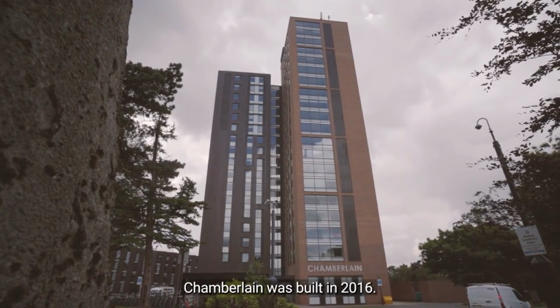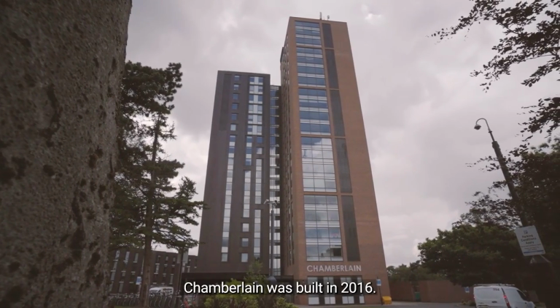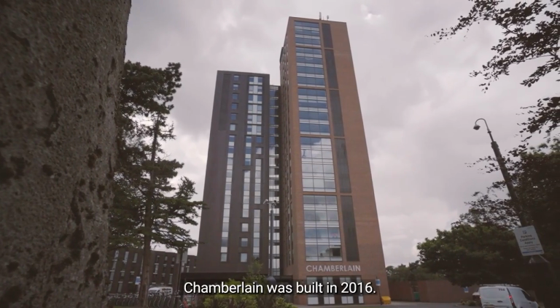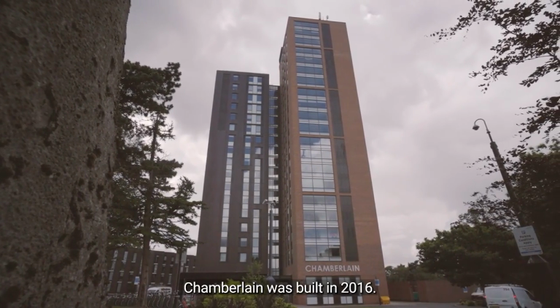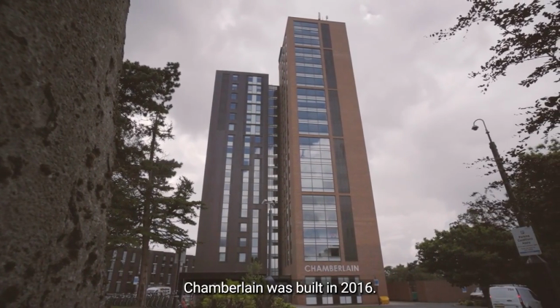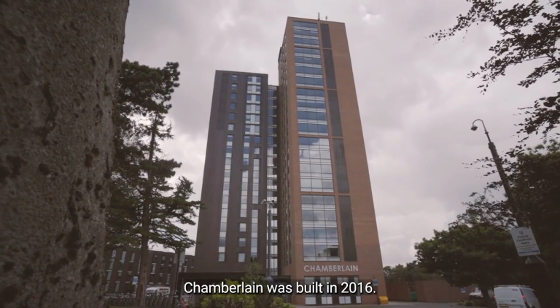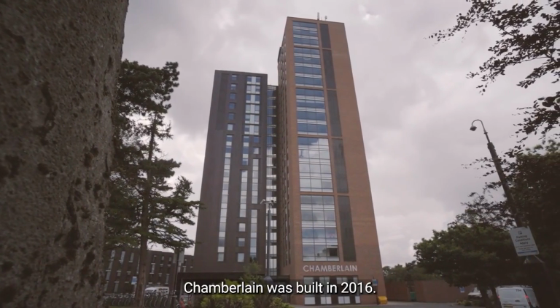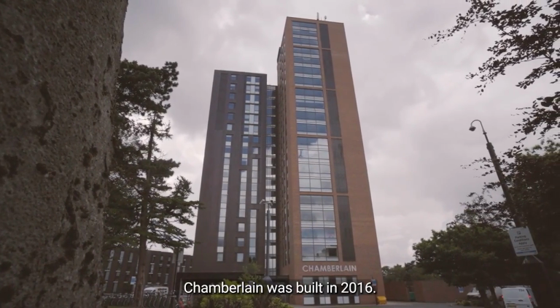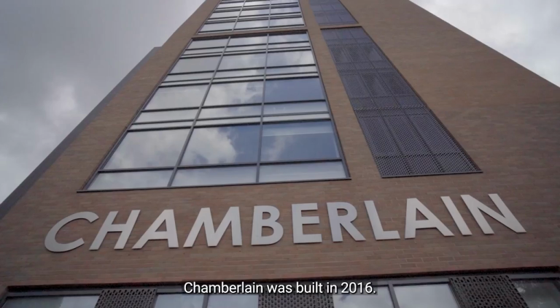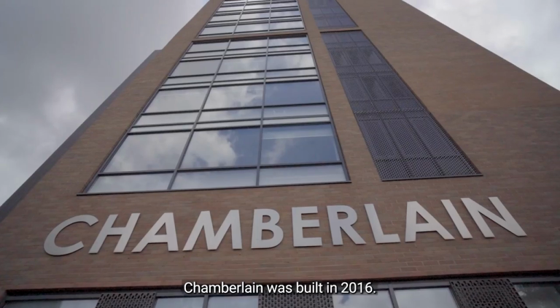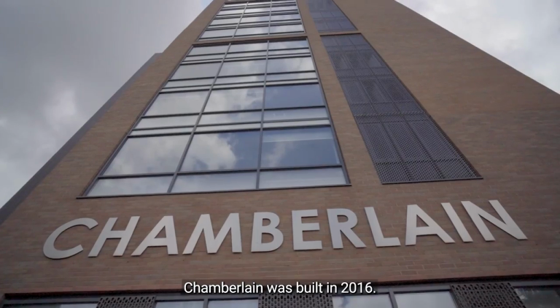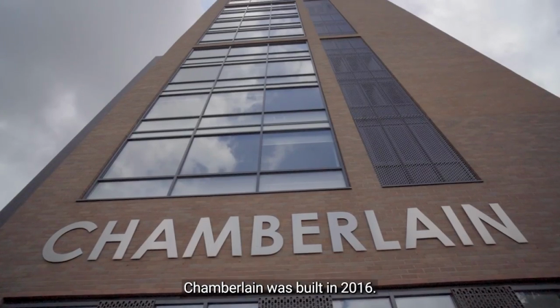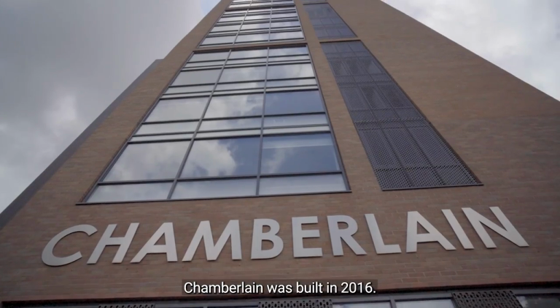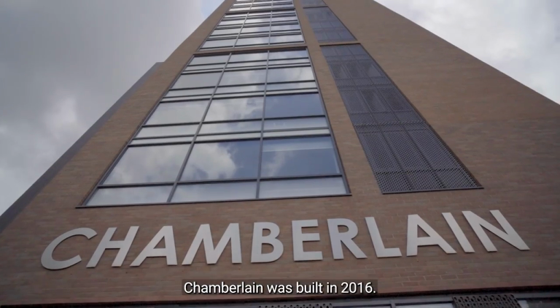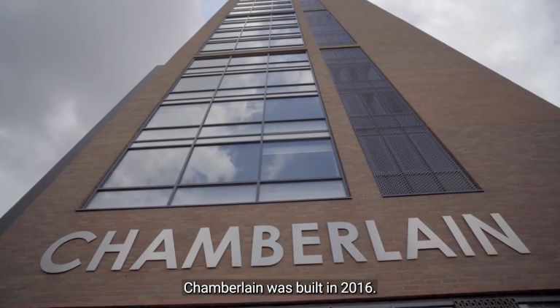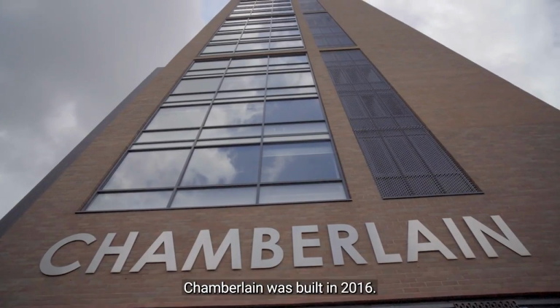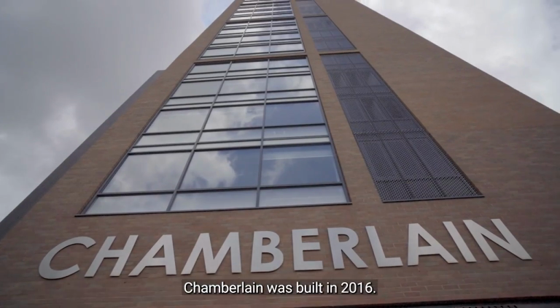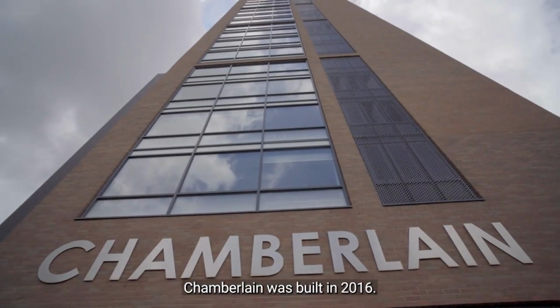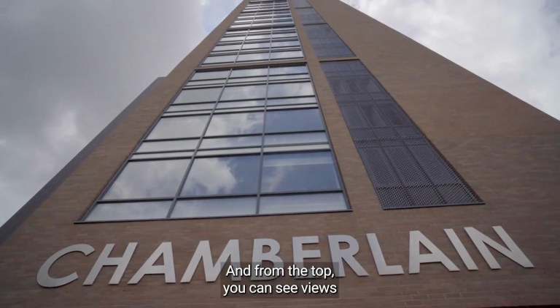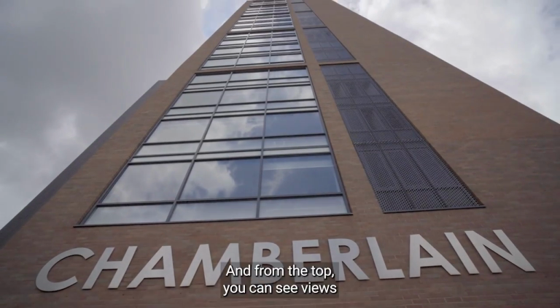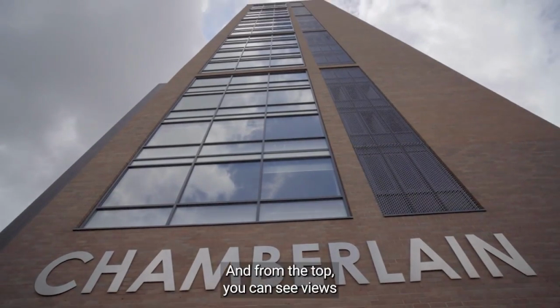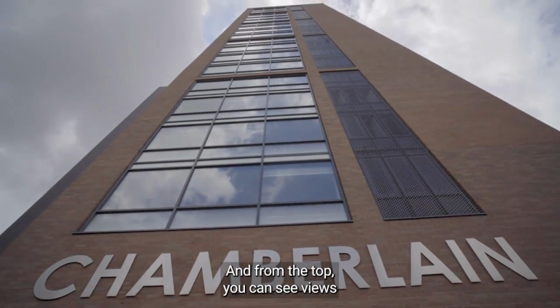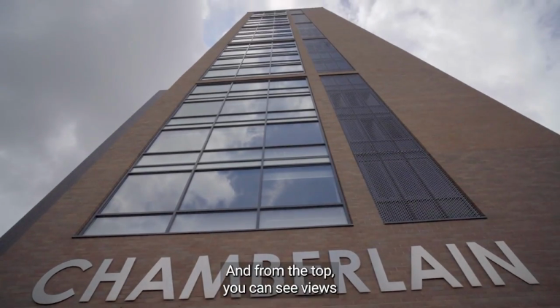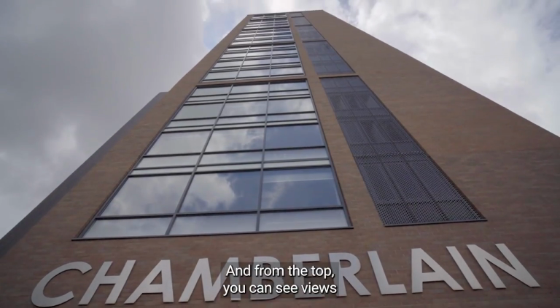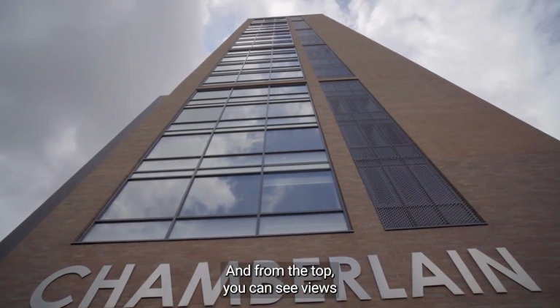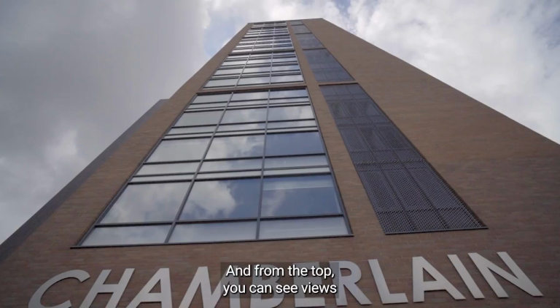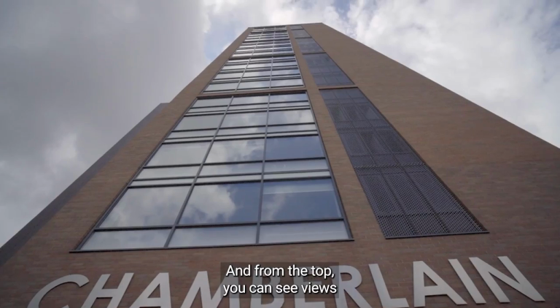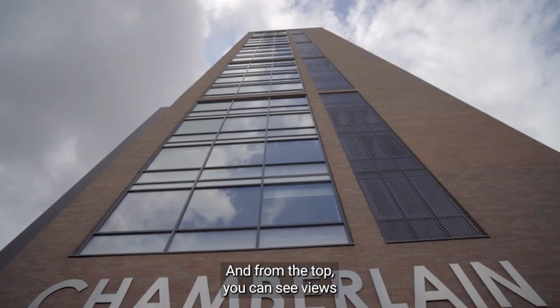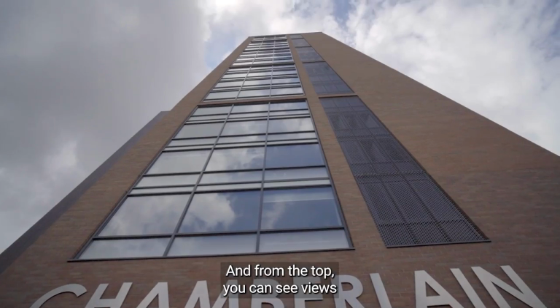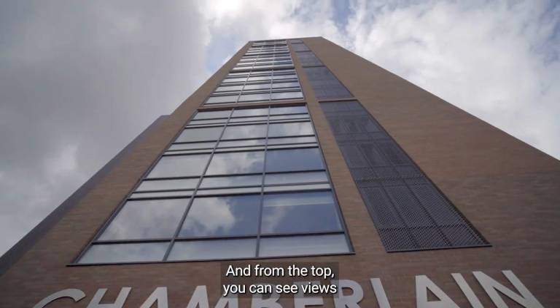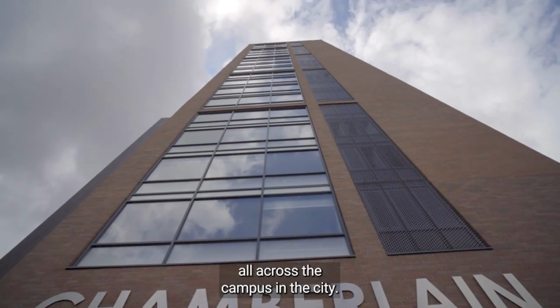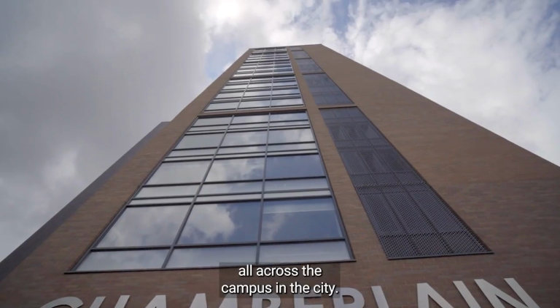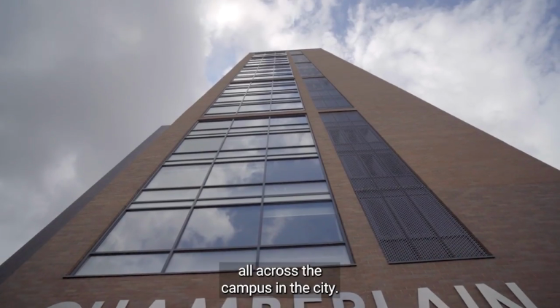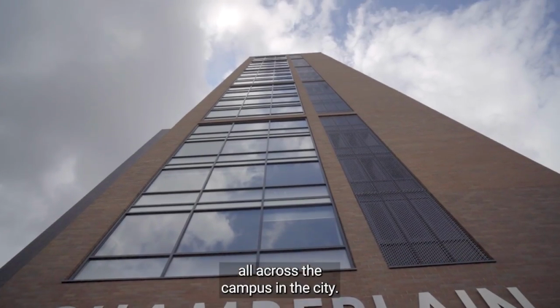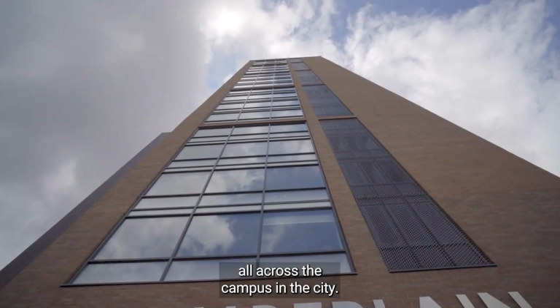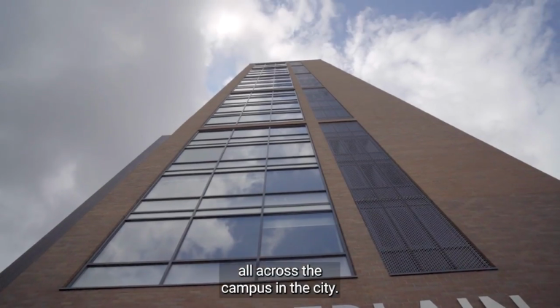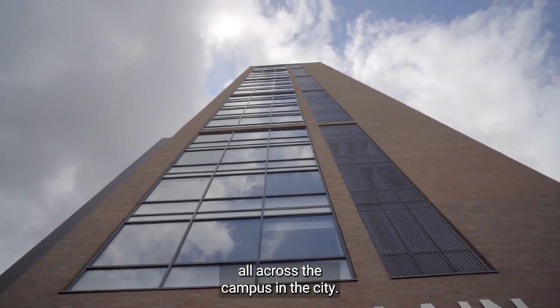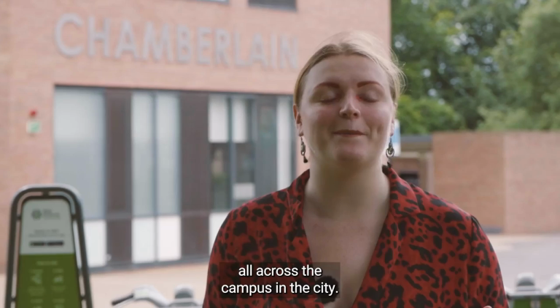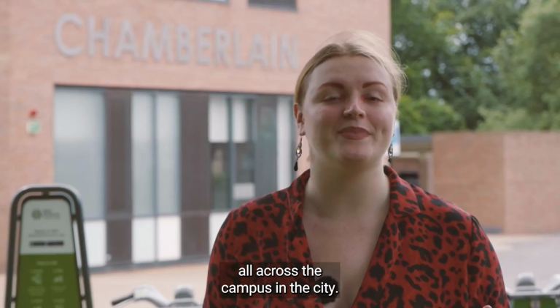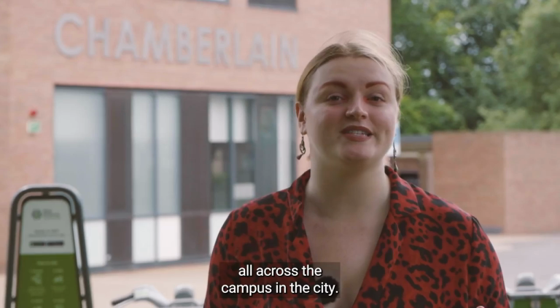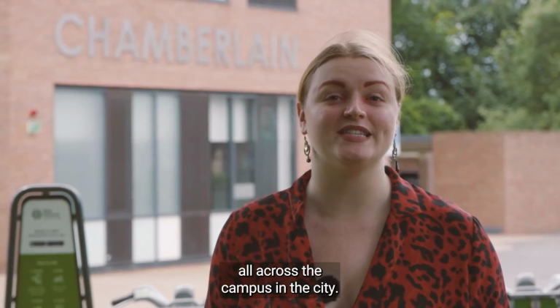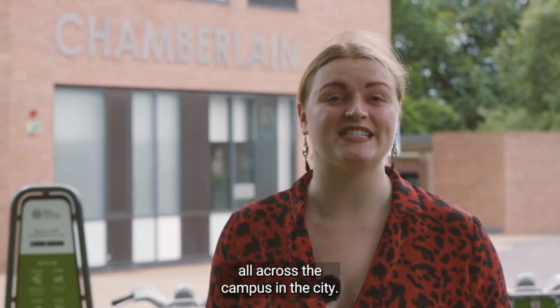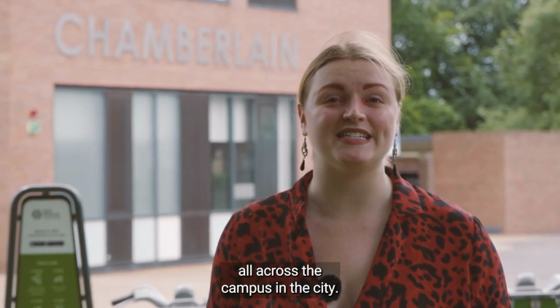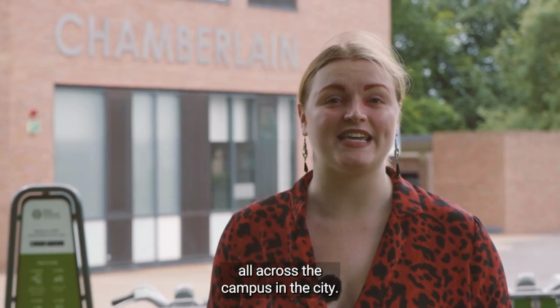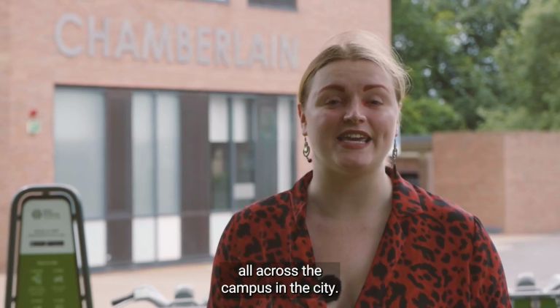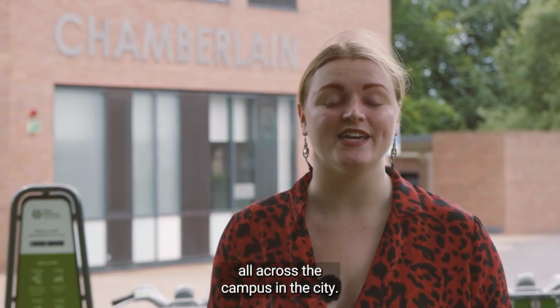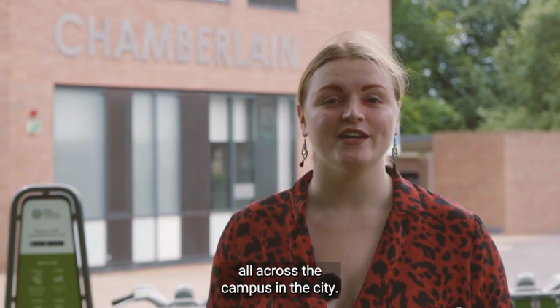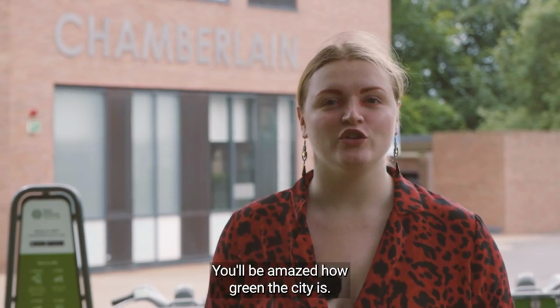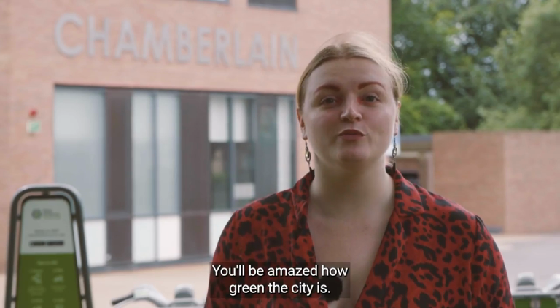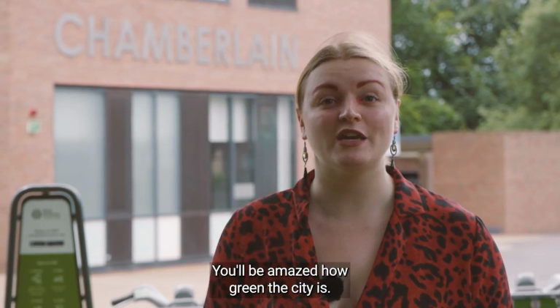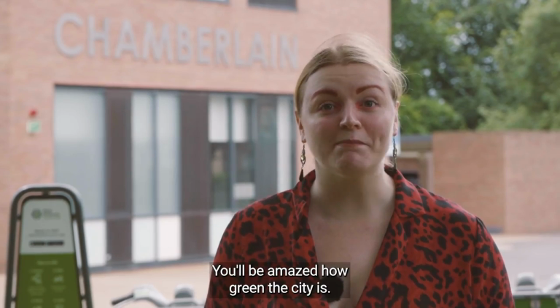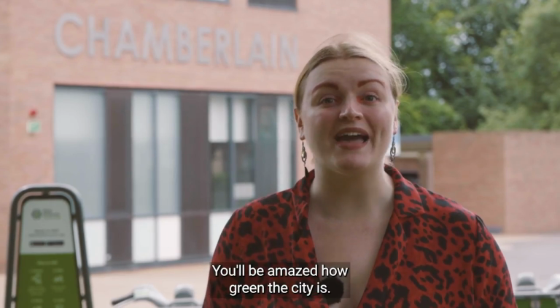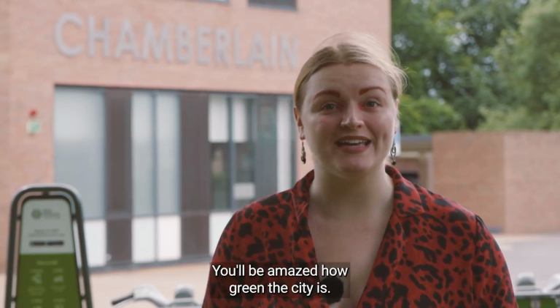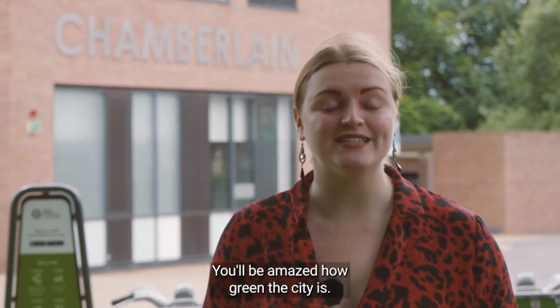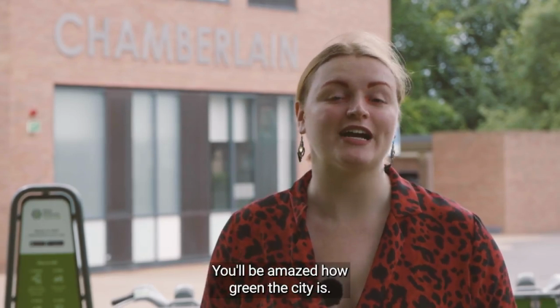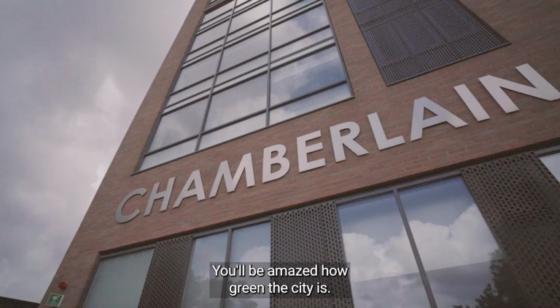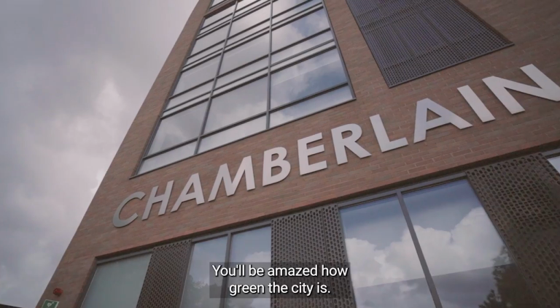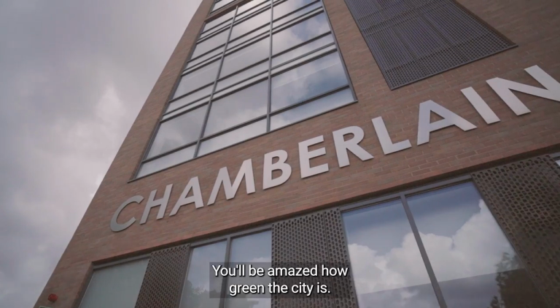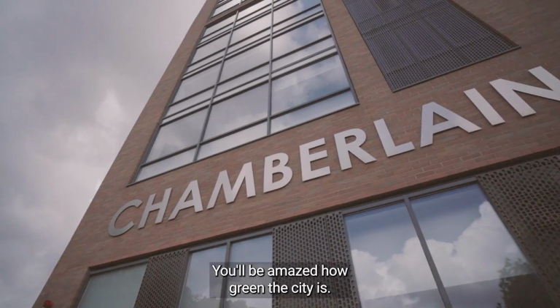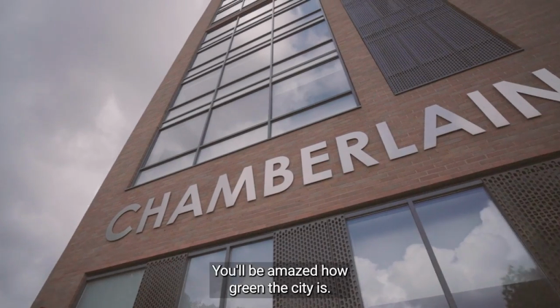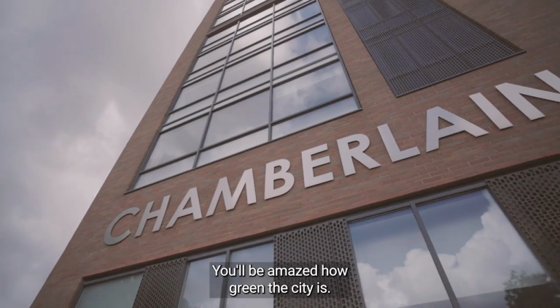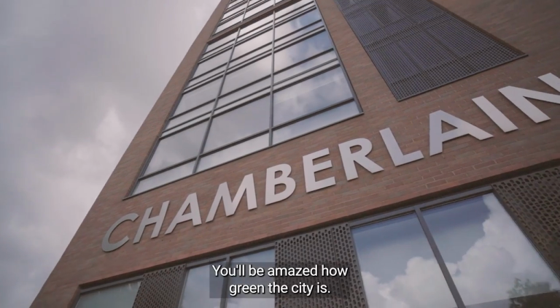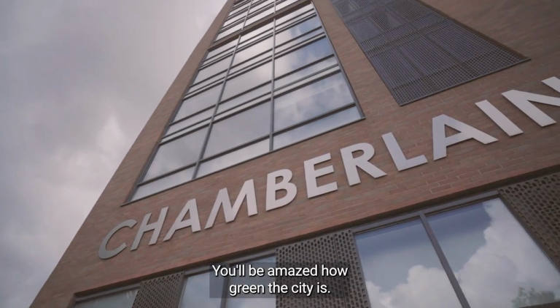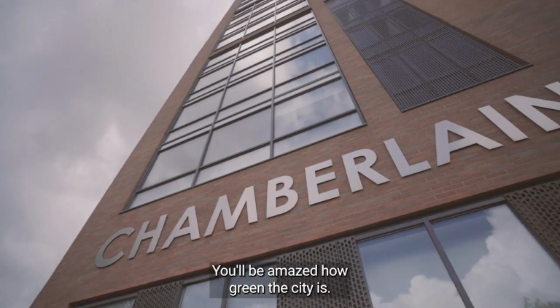Chamberlain was built in 2016 and from the top you can see views all across the campus and the city. You'll be amazed how green the city is.